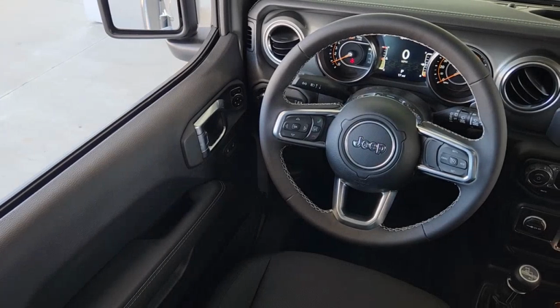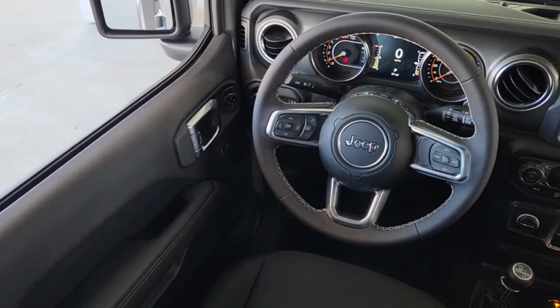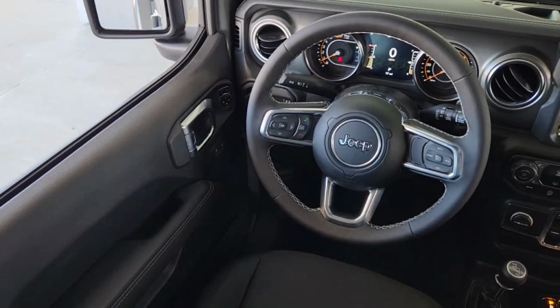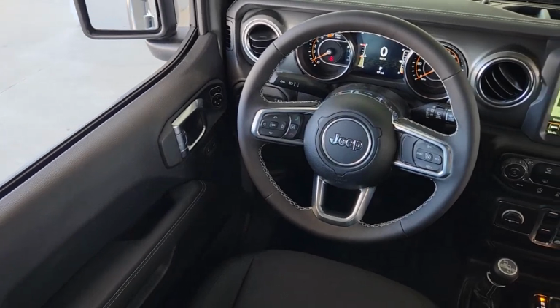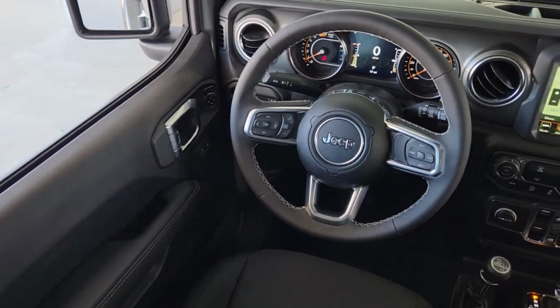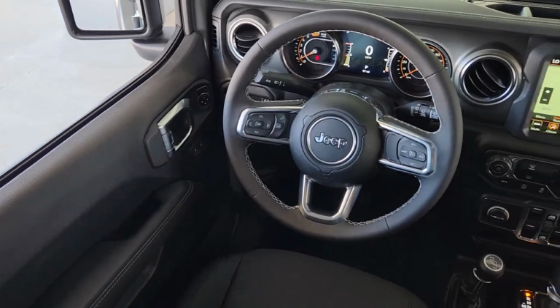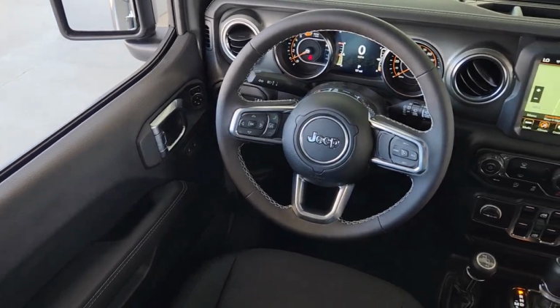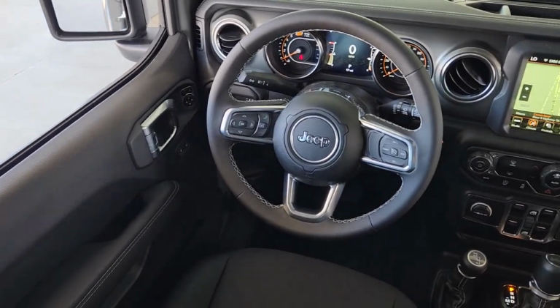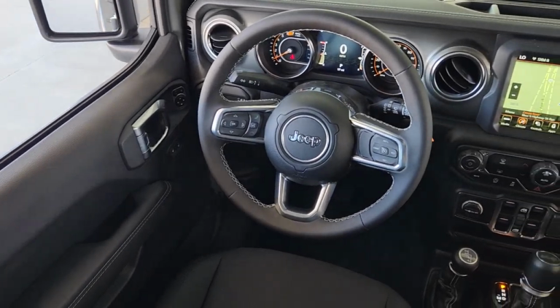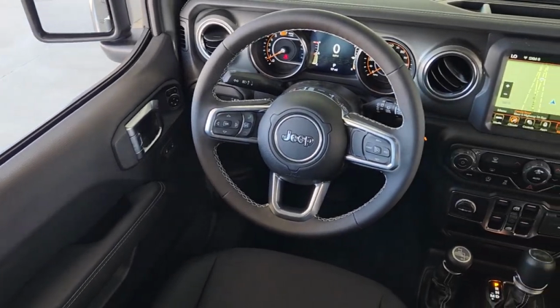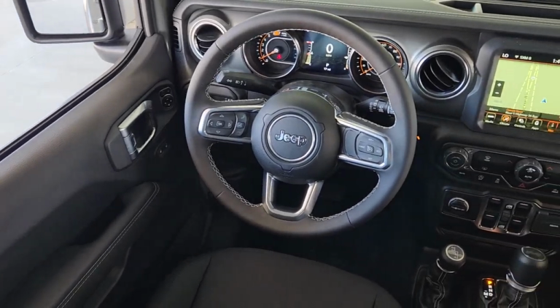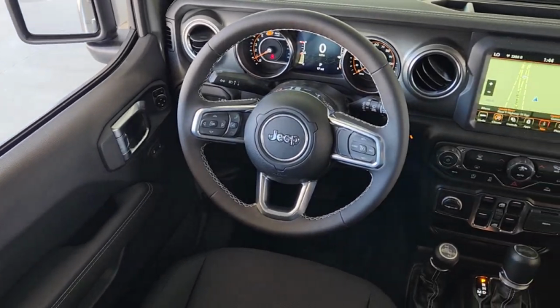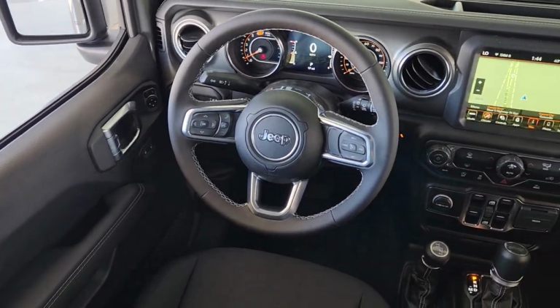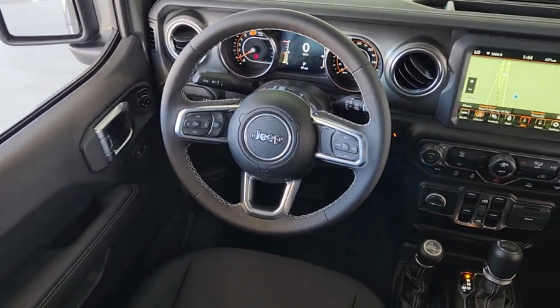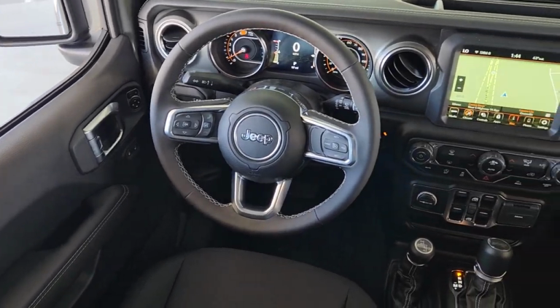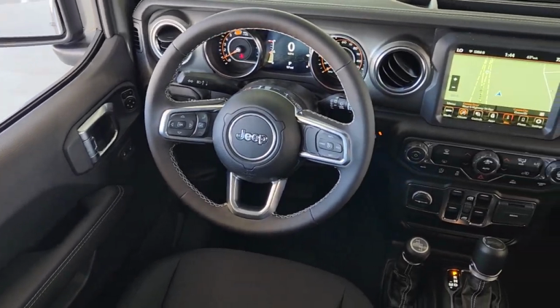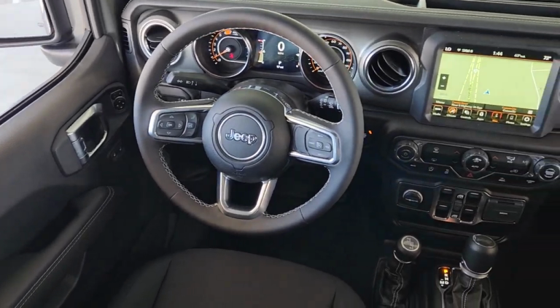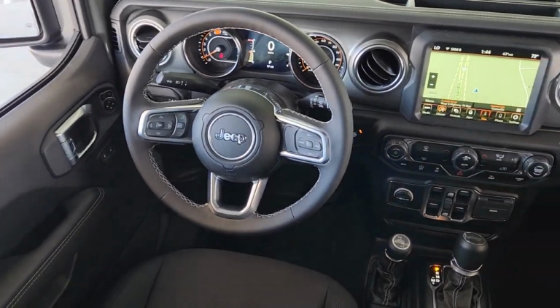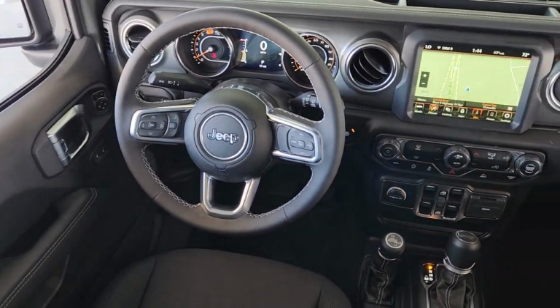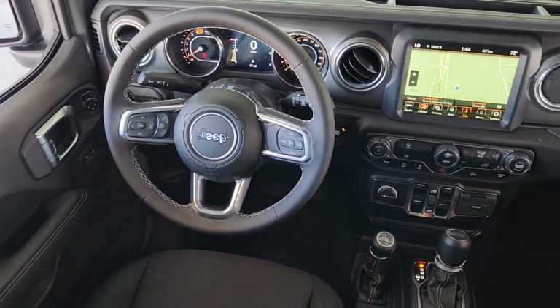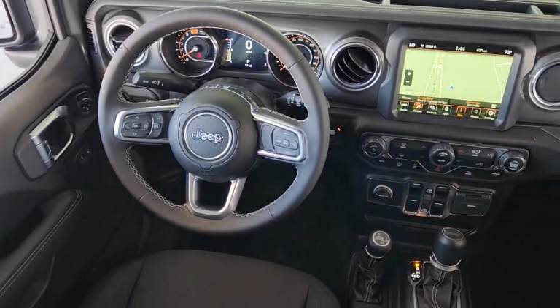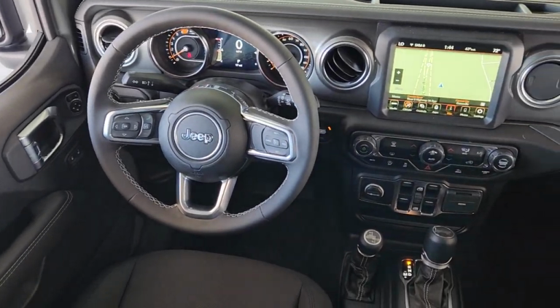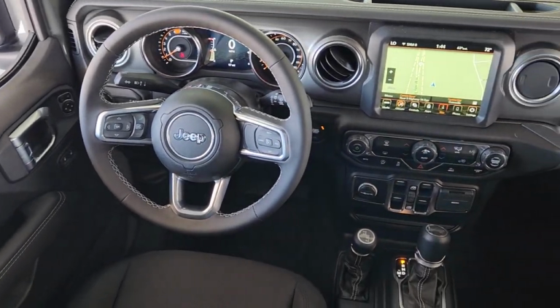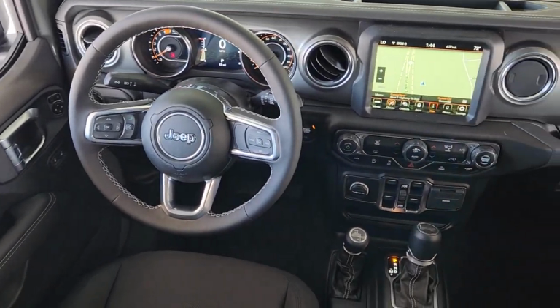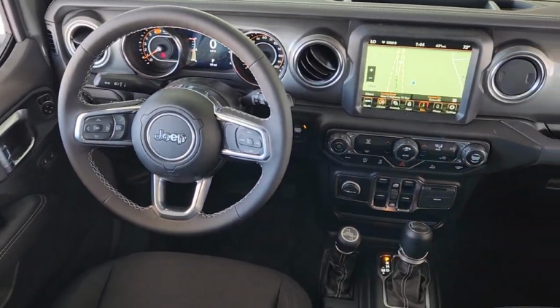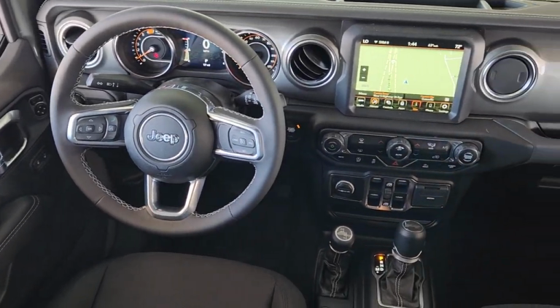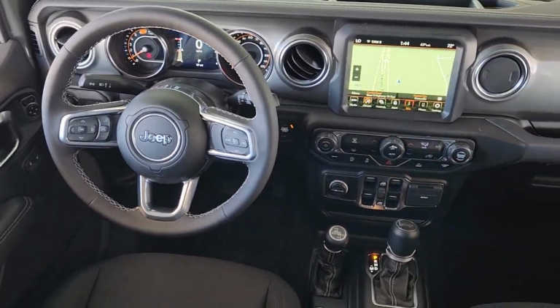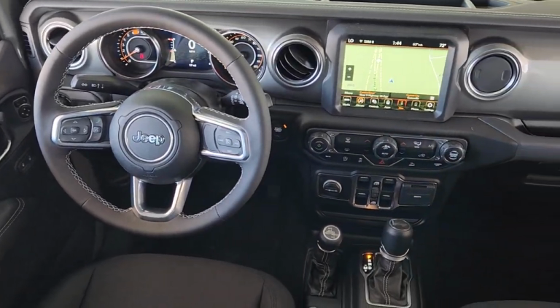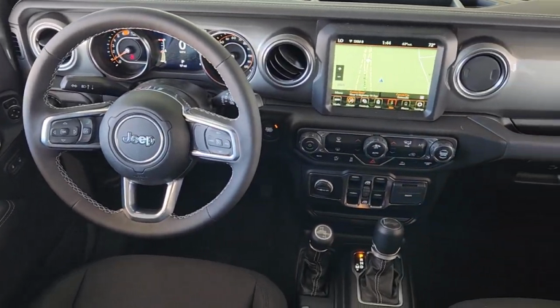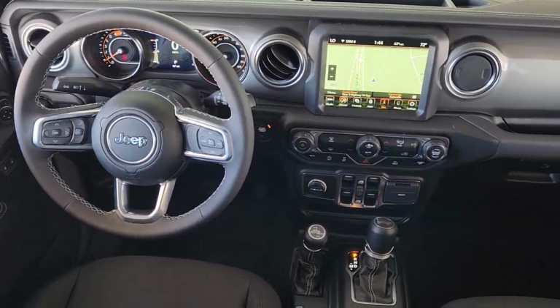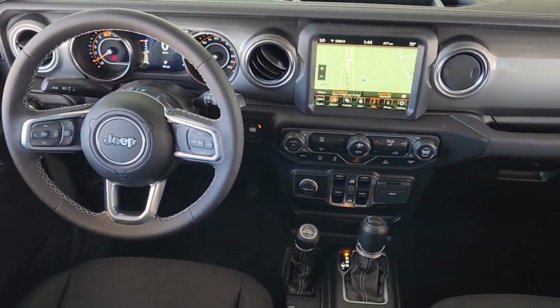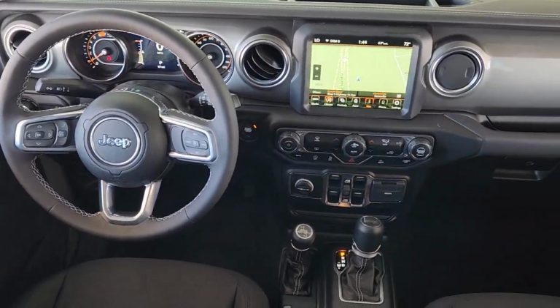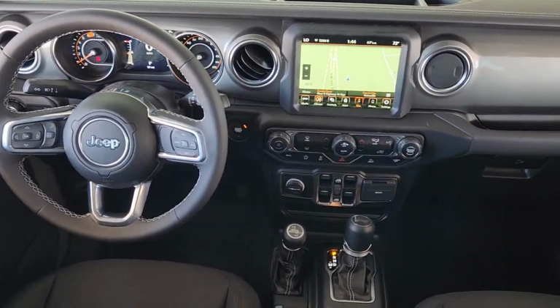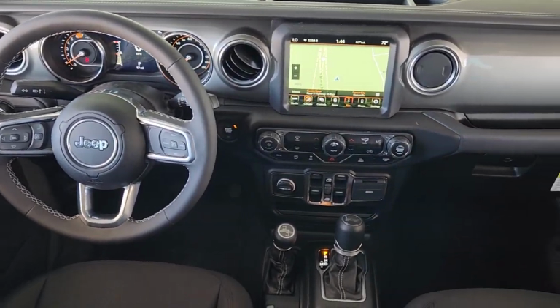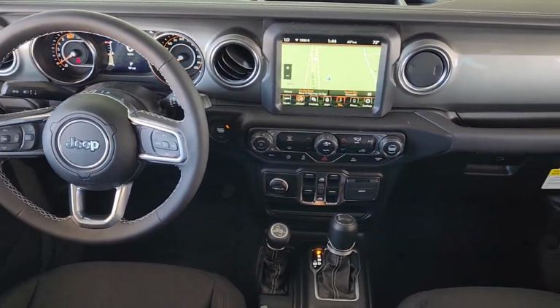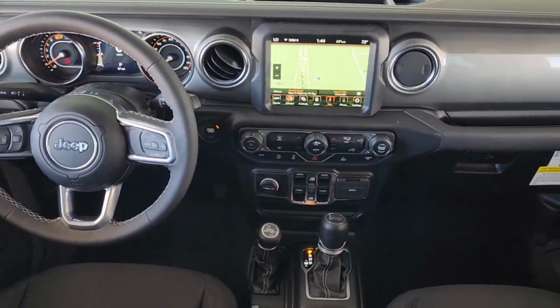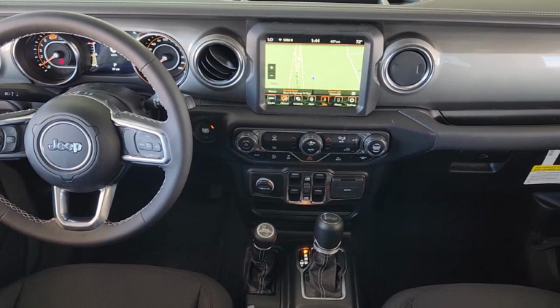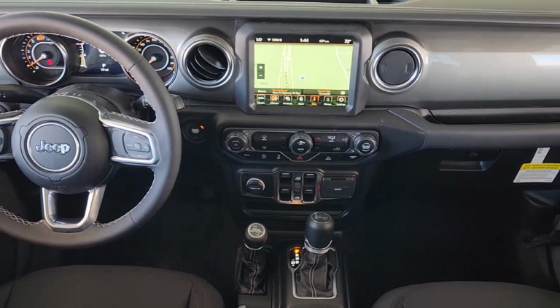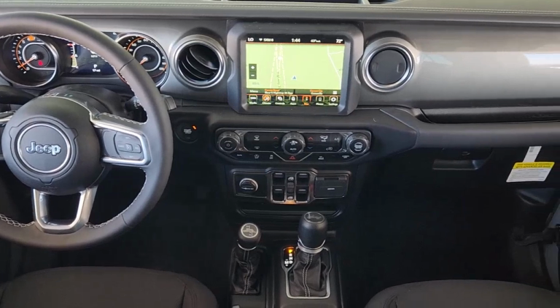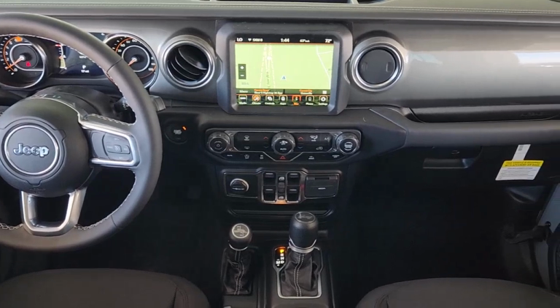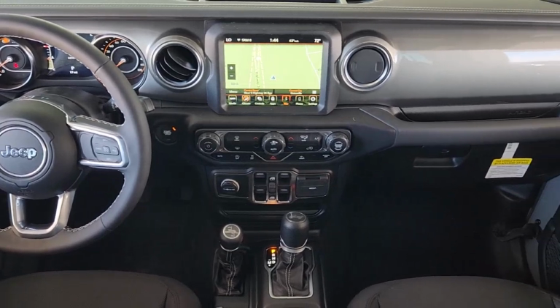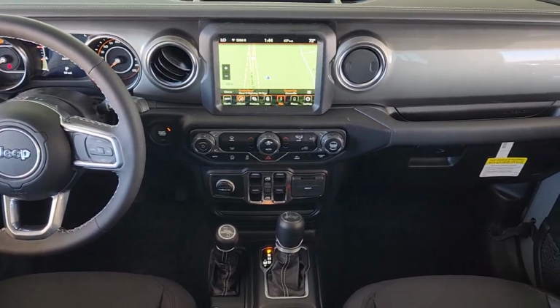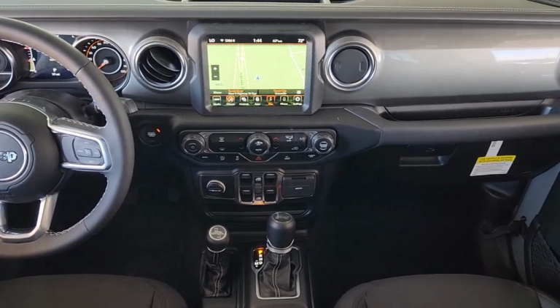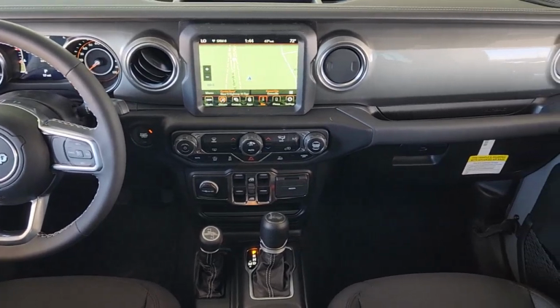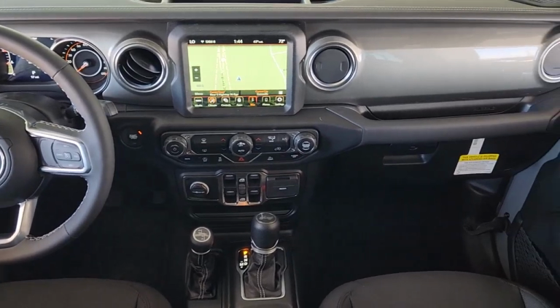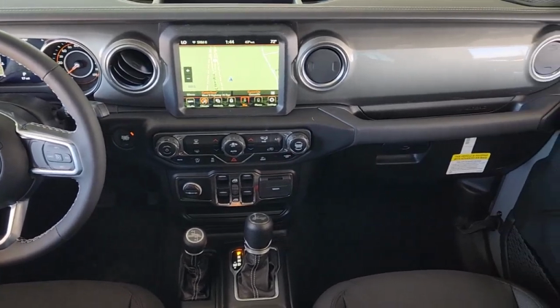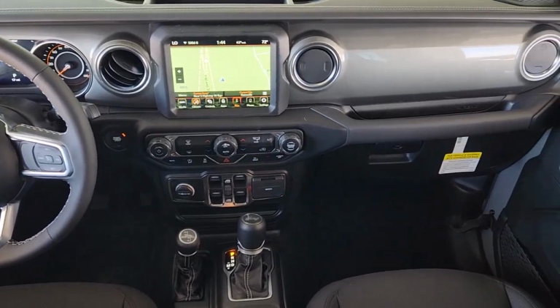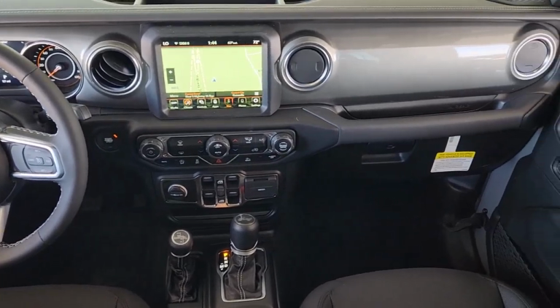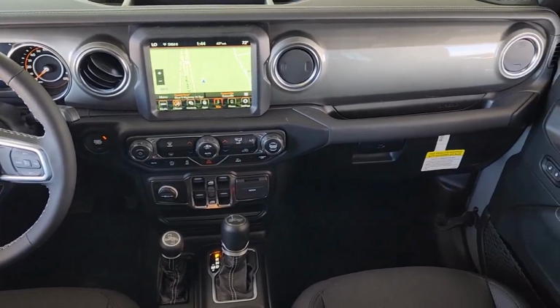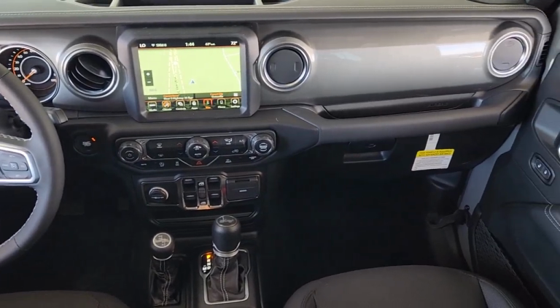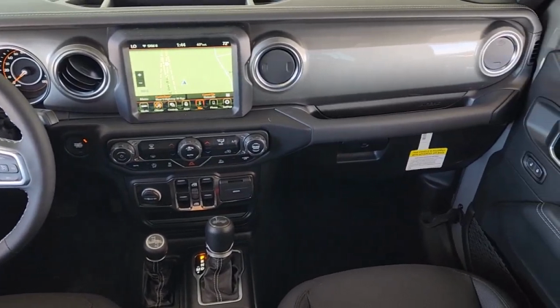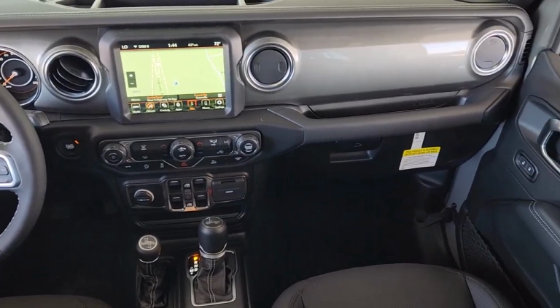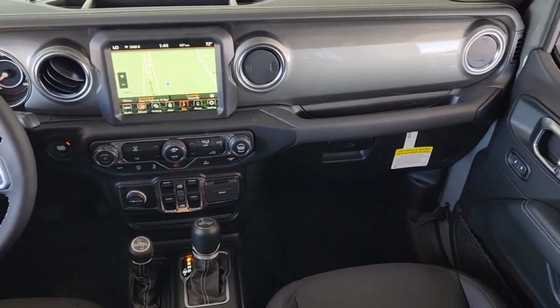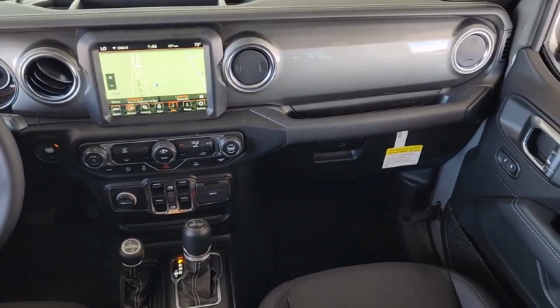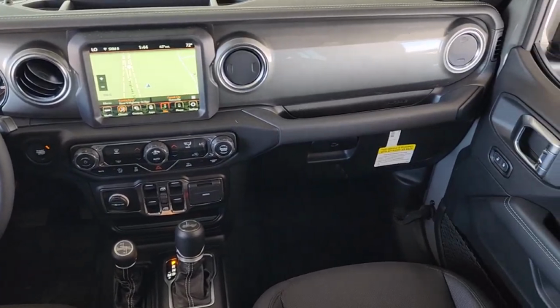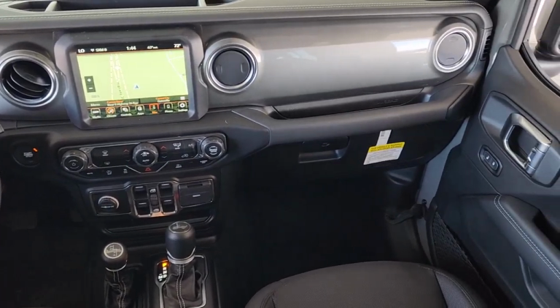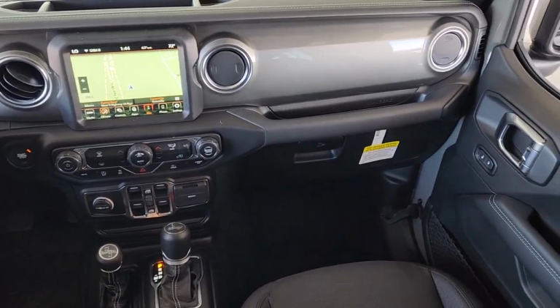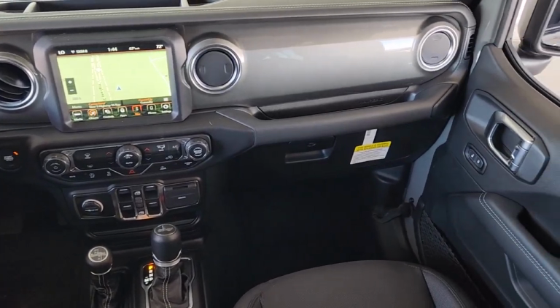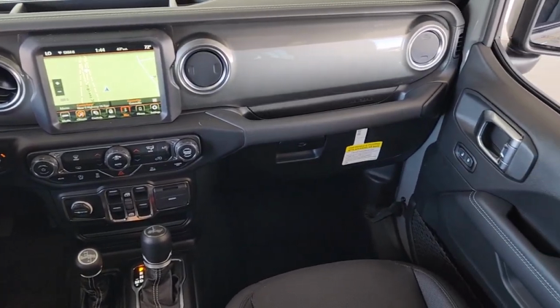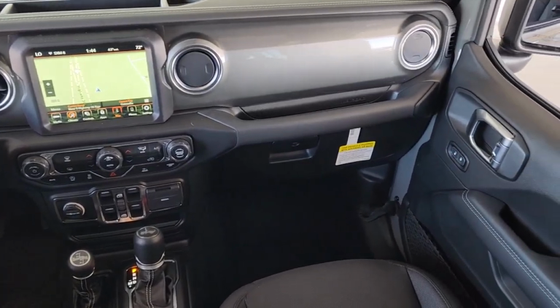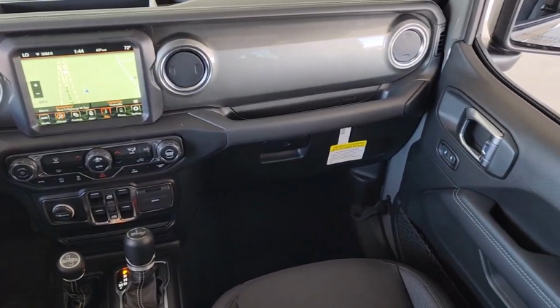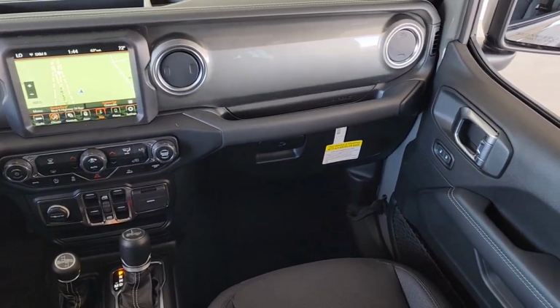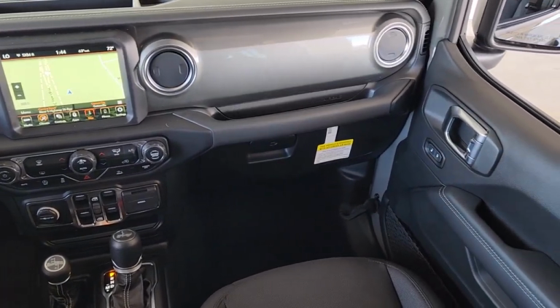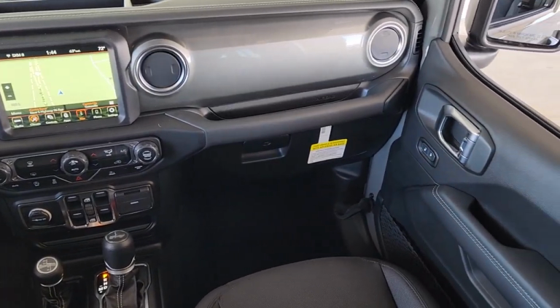Keyless entry, navigation system, heated mirrors, satellite radio, fog lamps, backup camera.